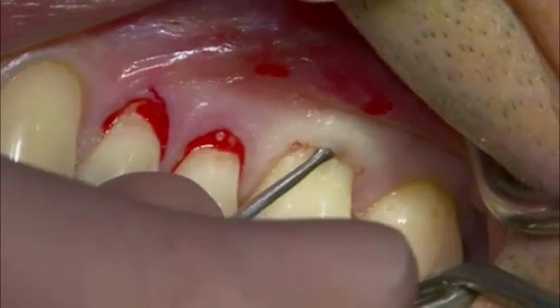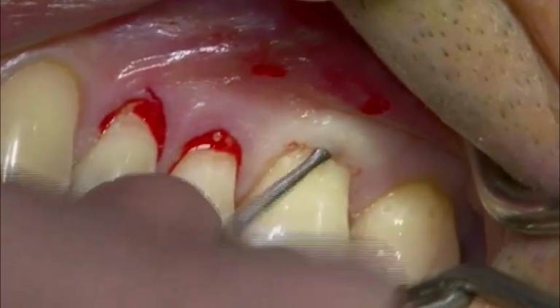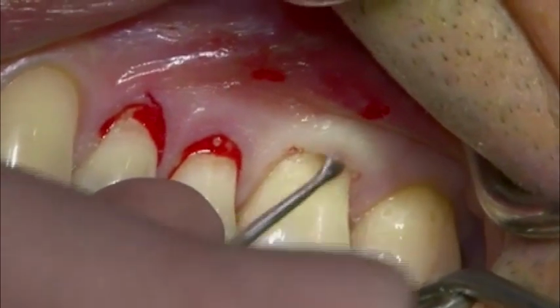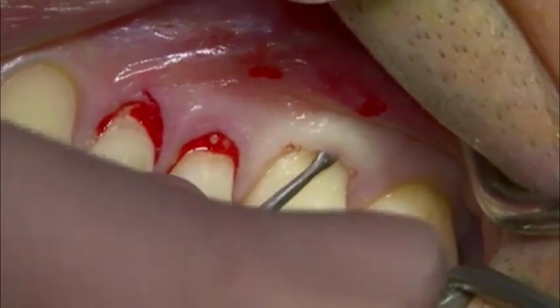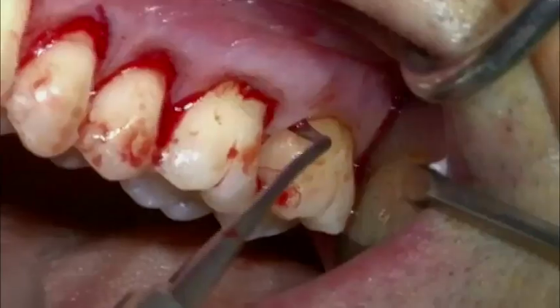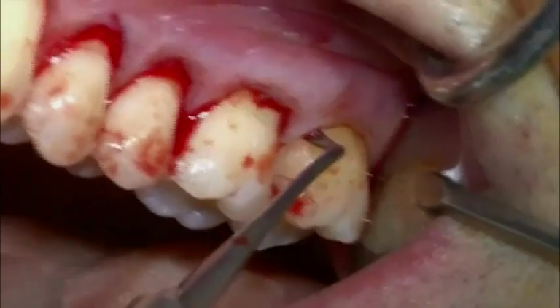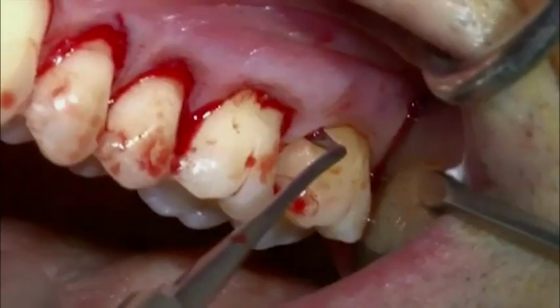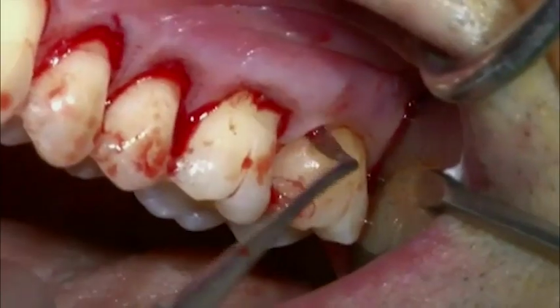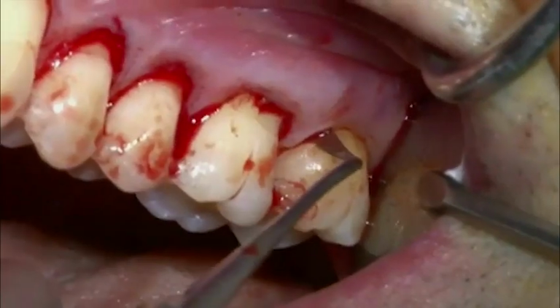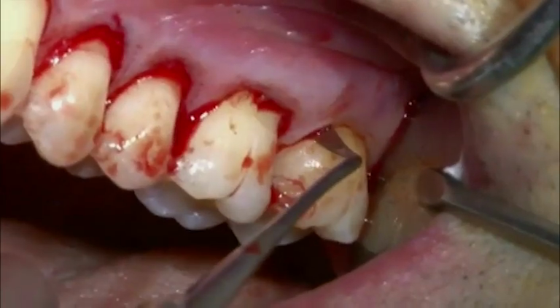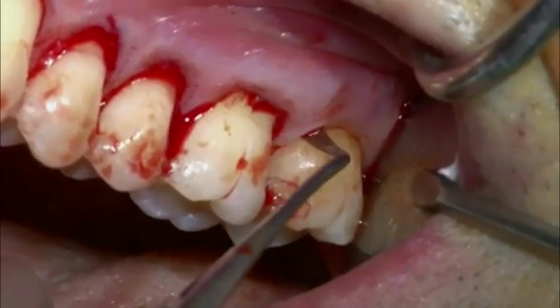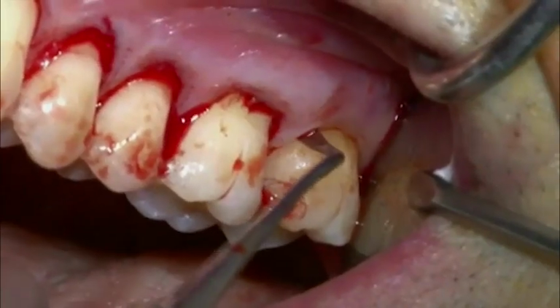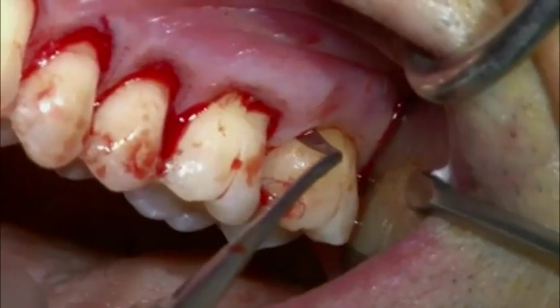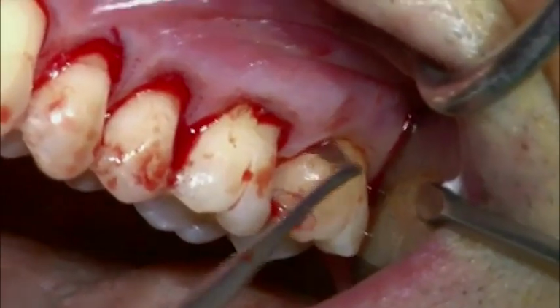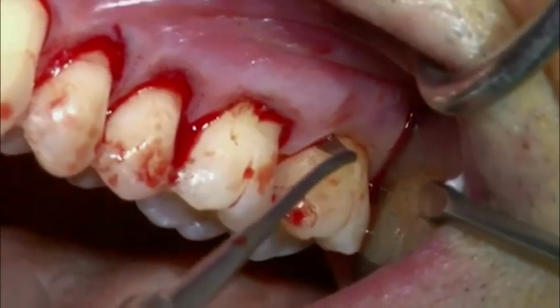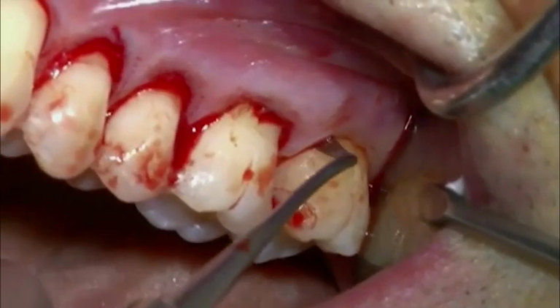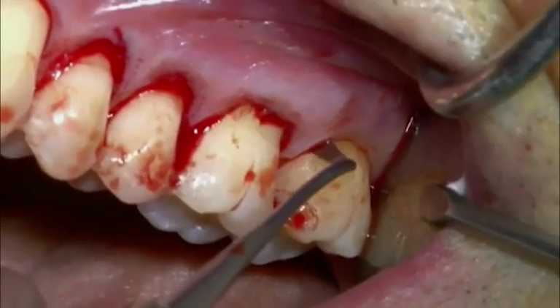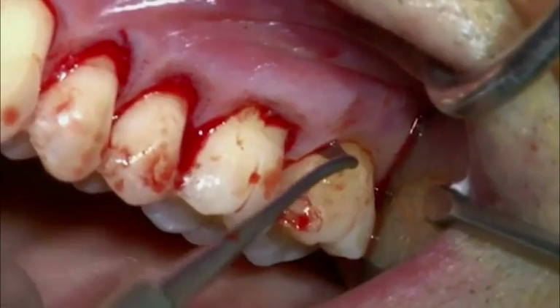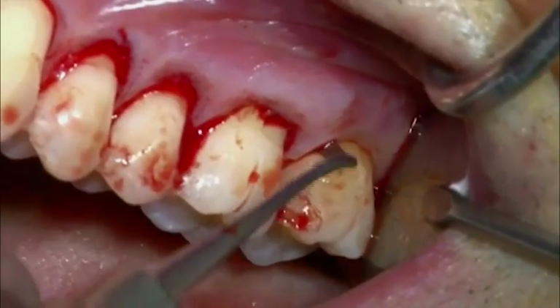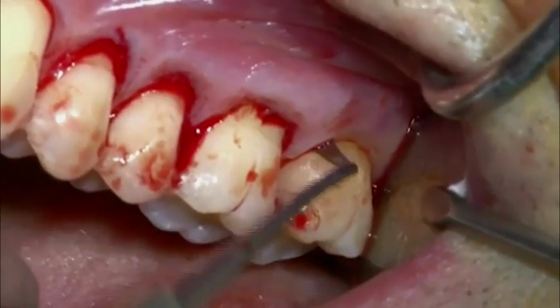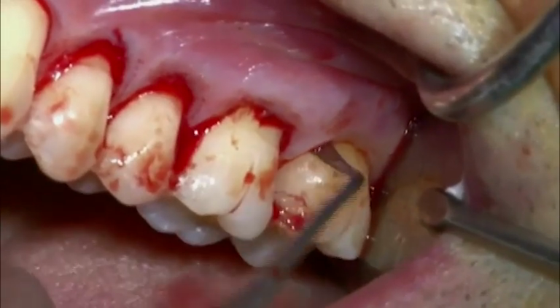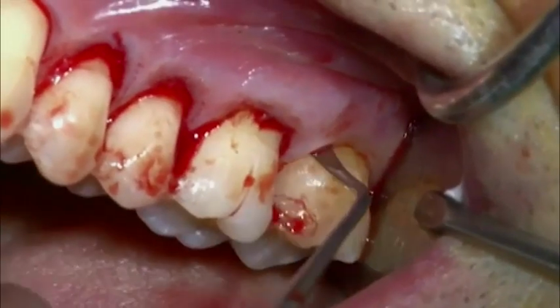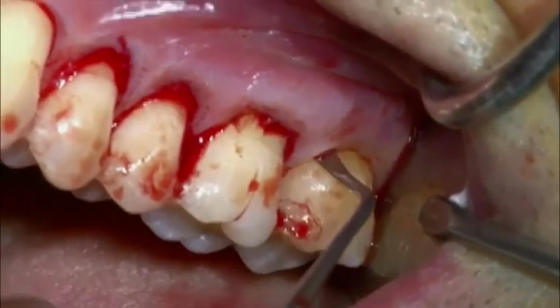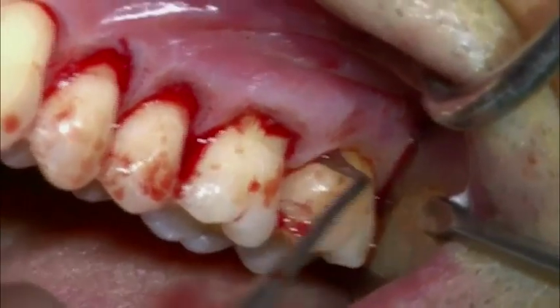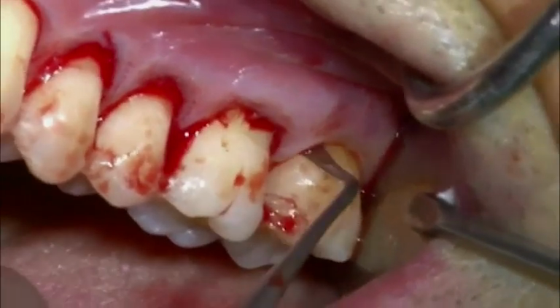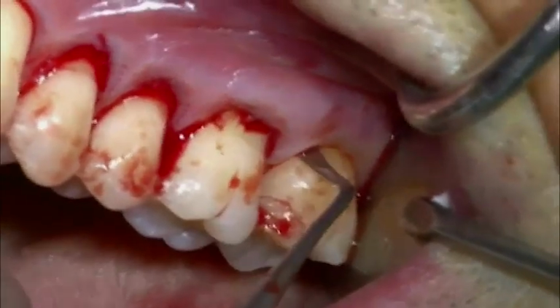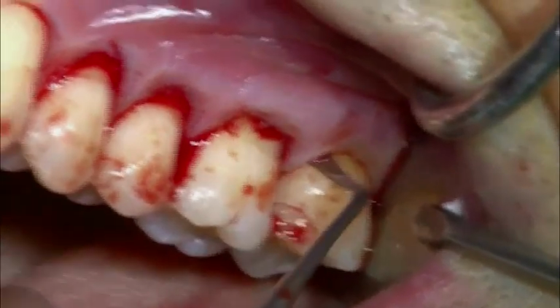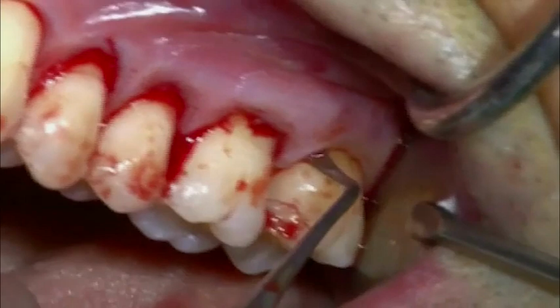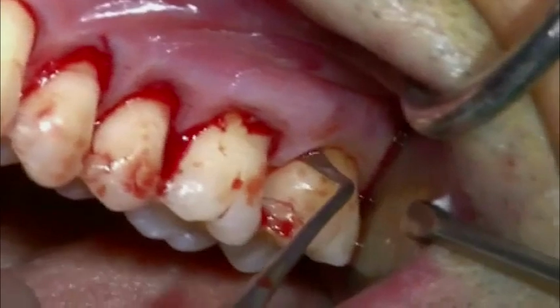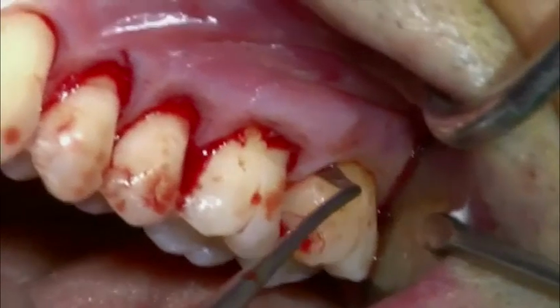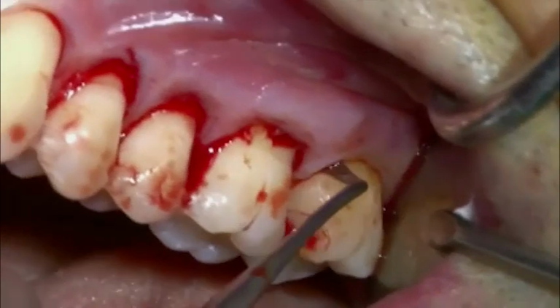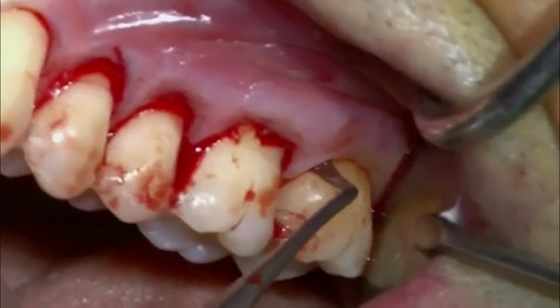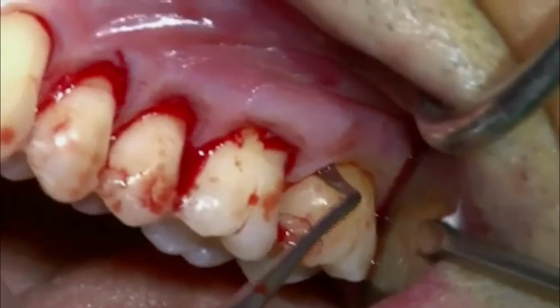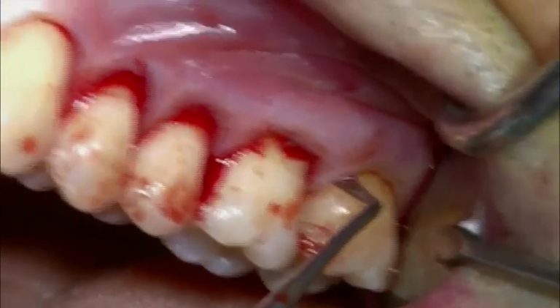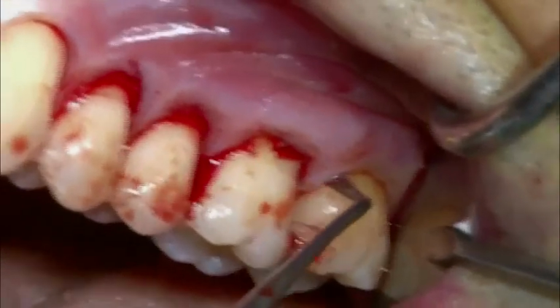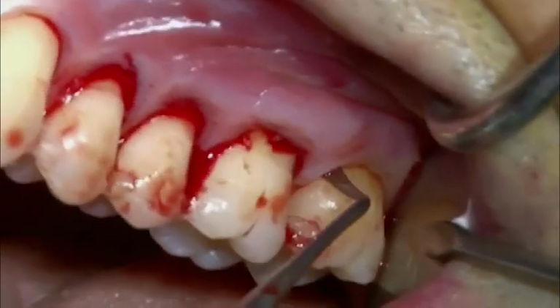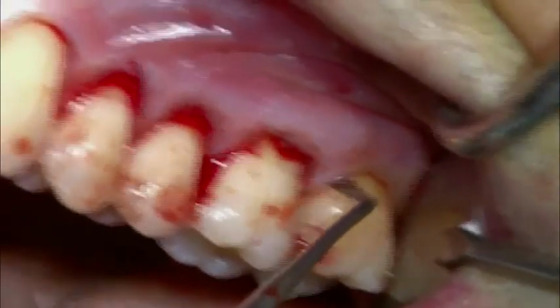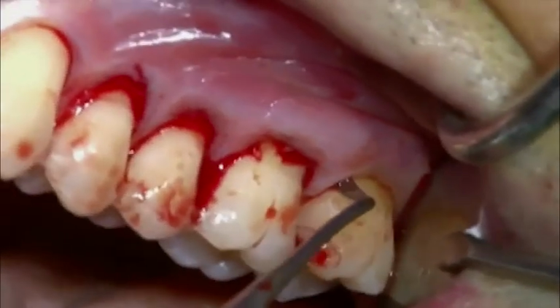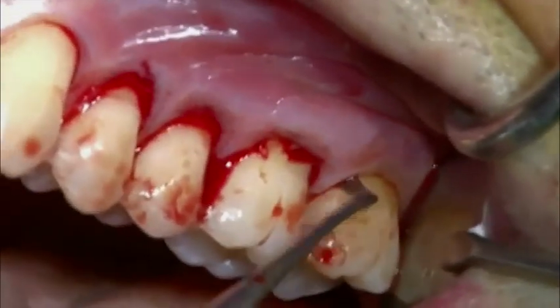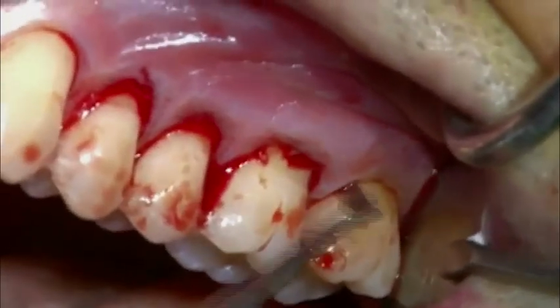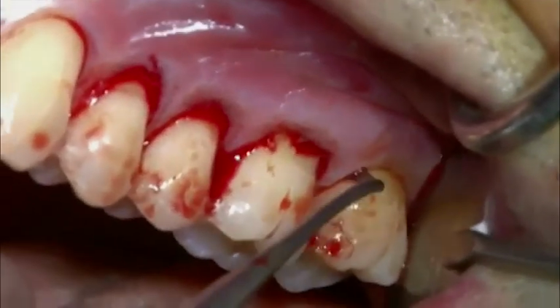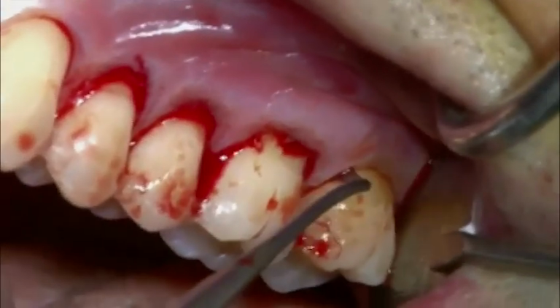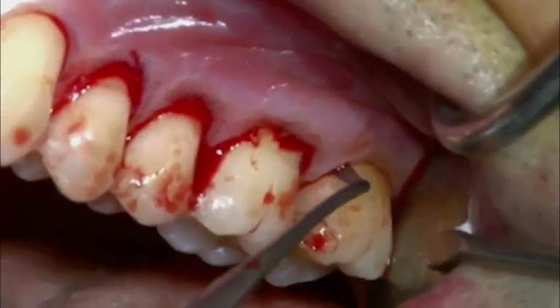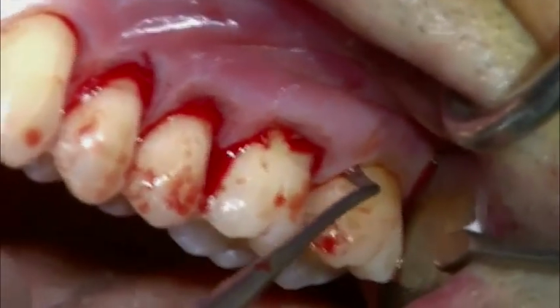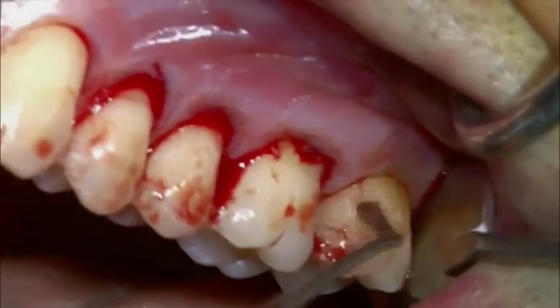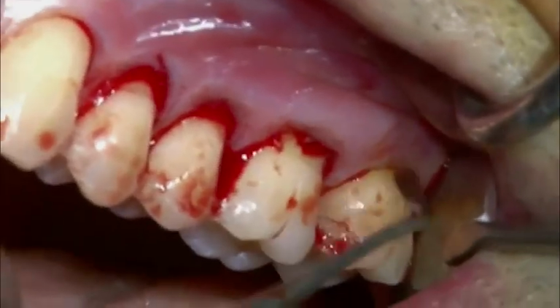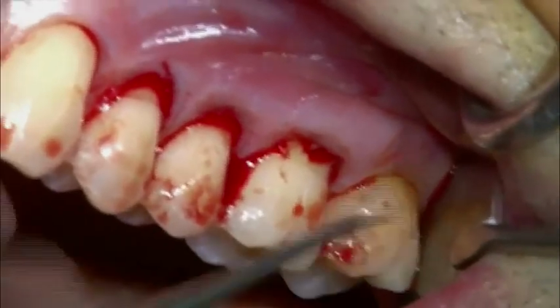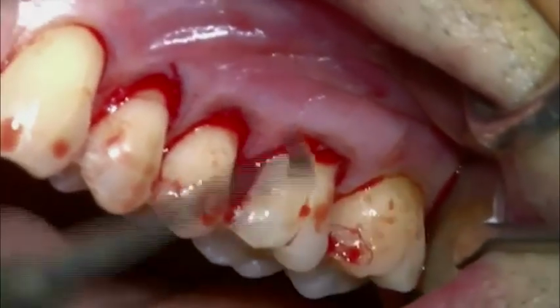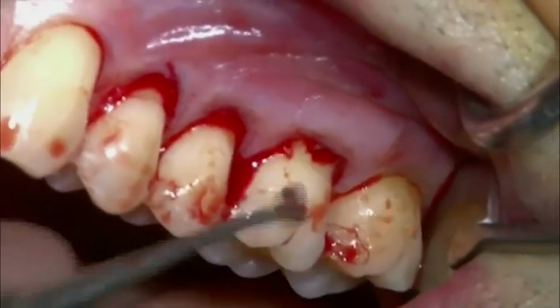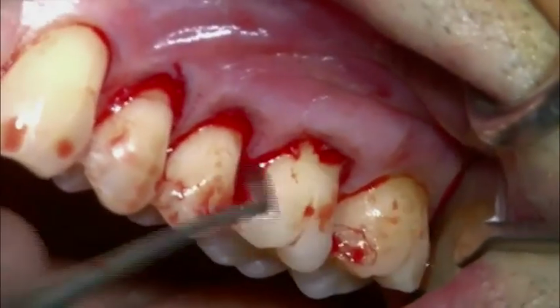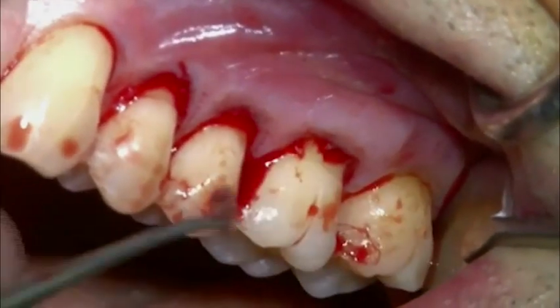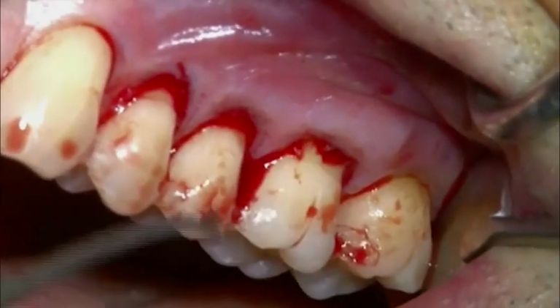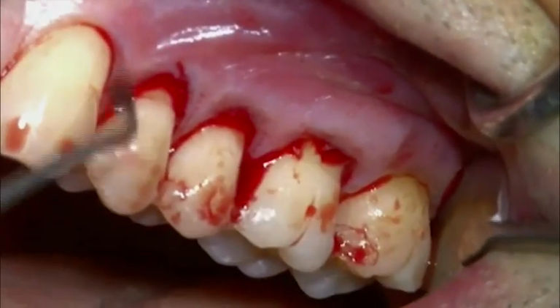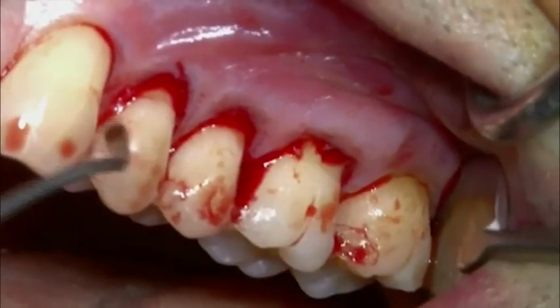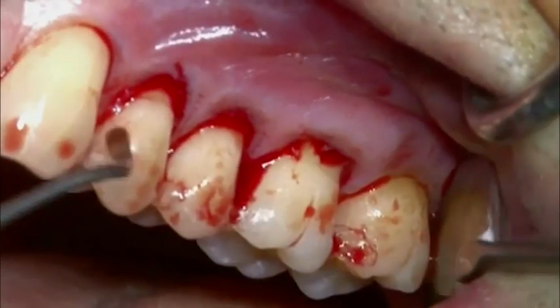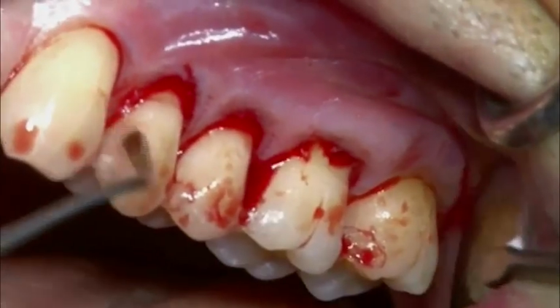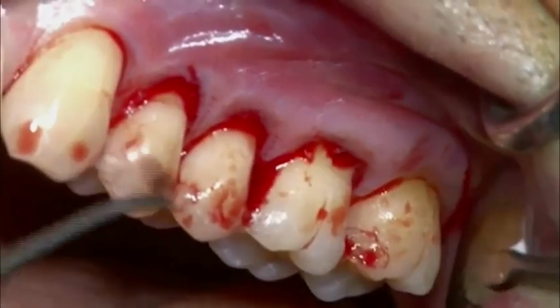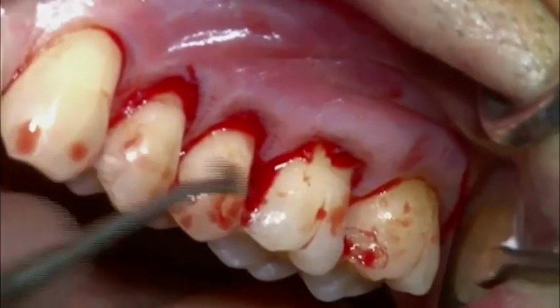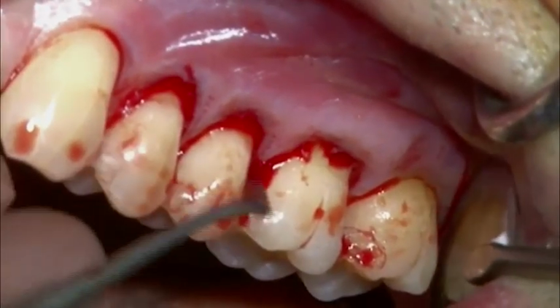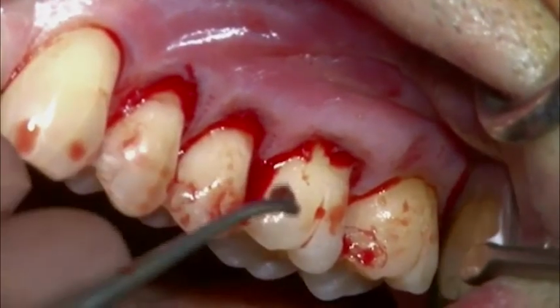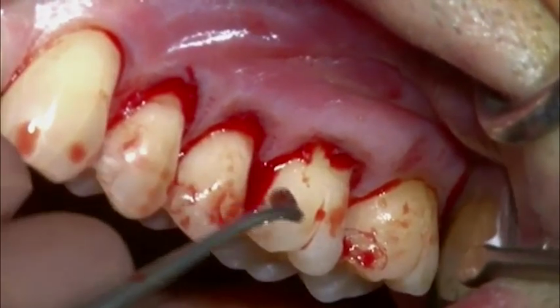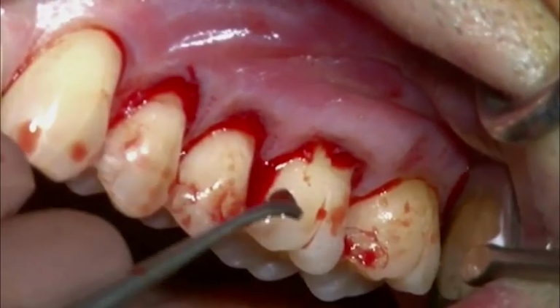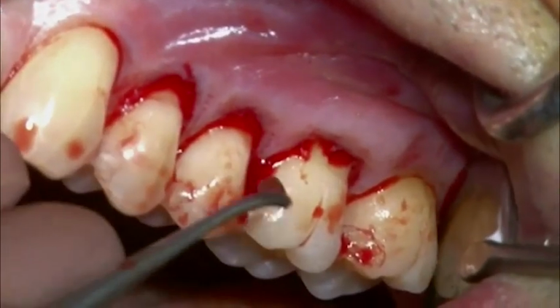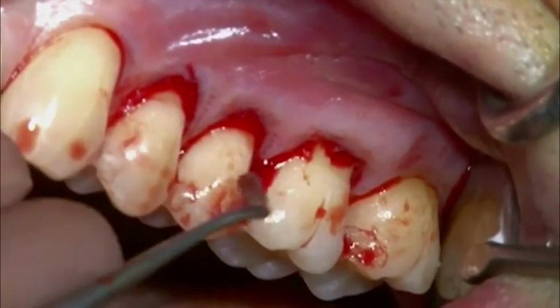After finishing the tunnel preparation, the papillae are elevated from the interdental bone with the papillae elevator.